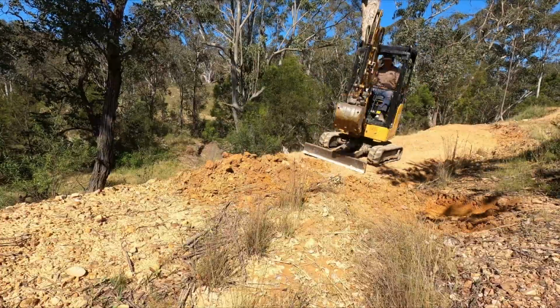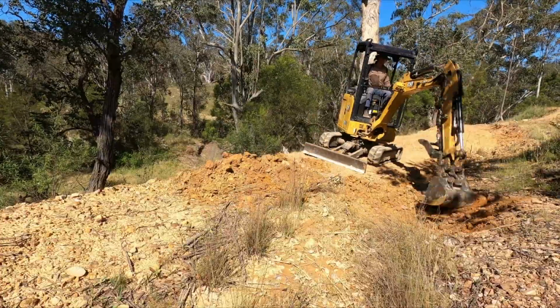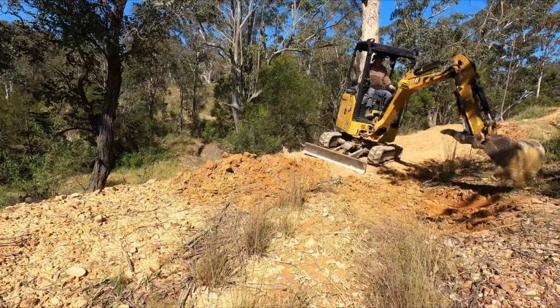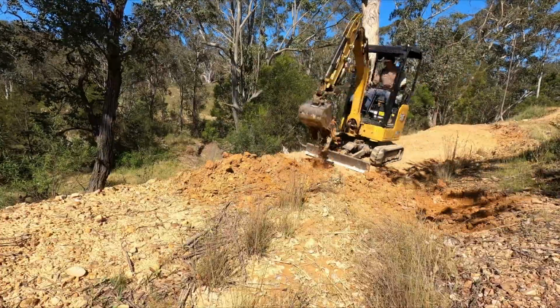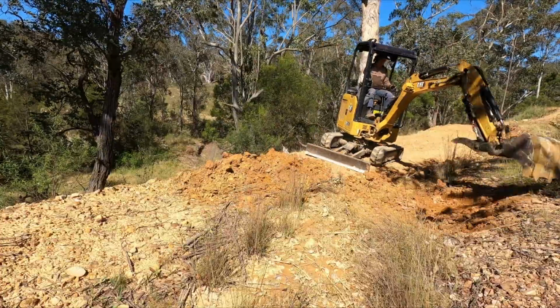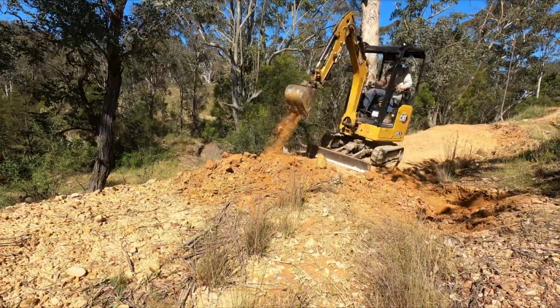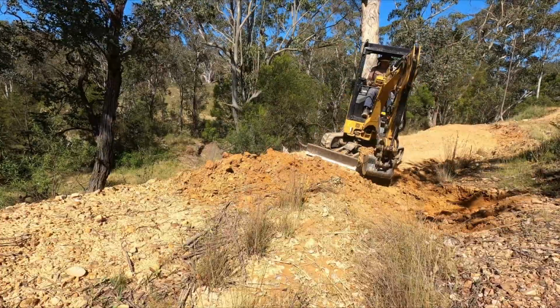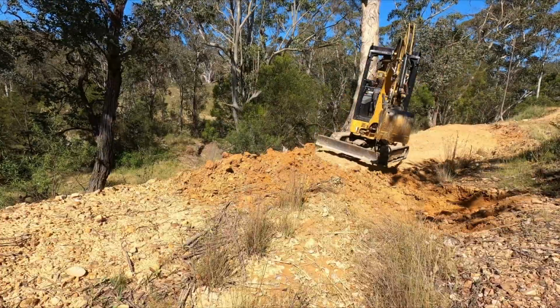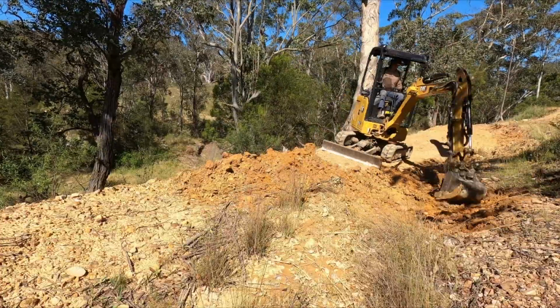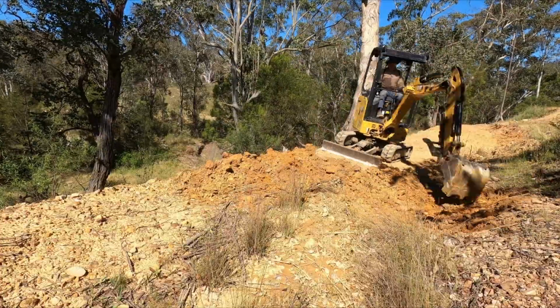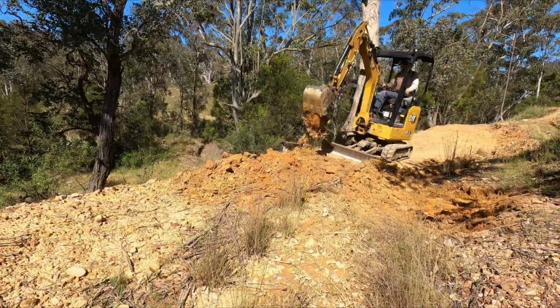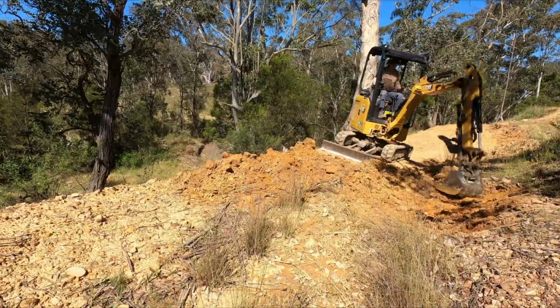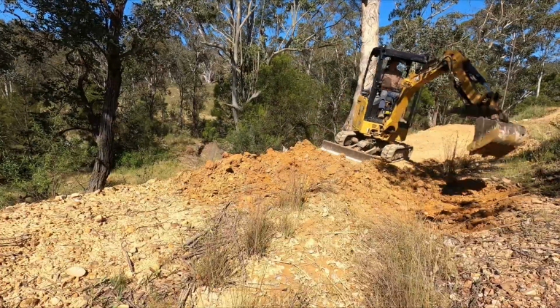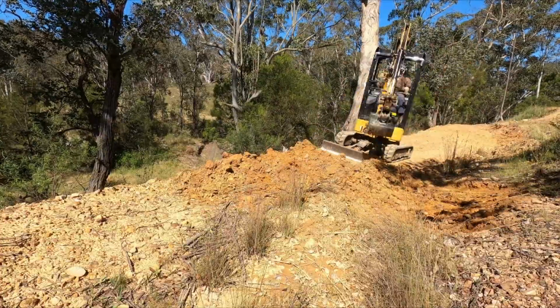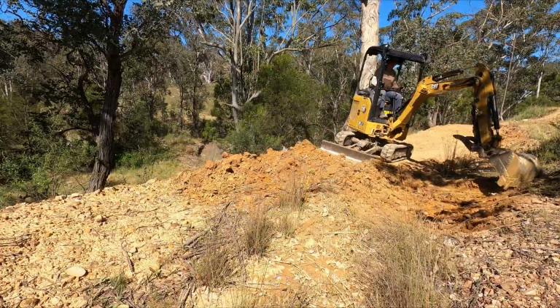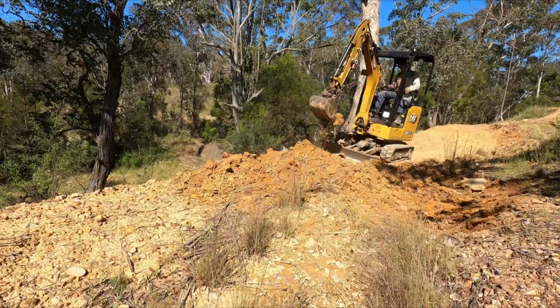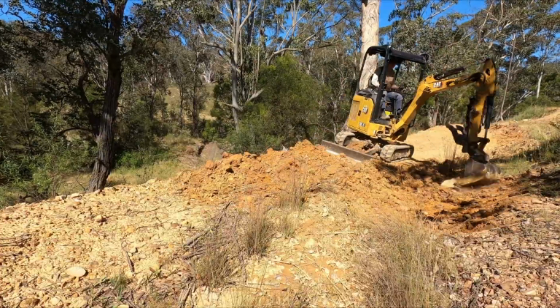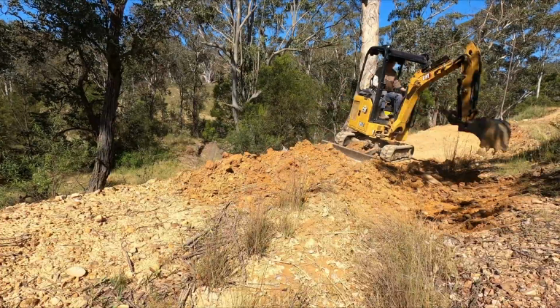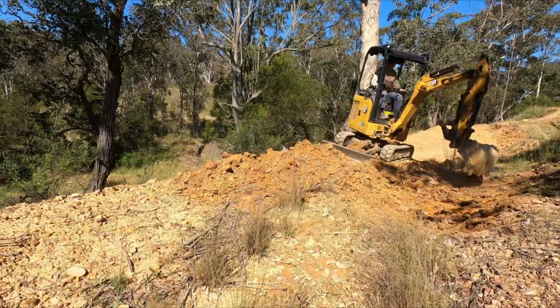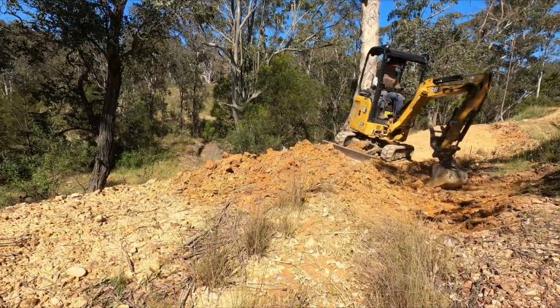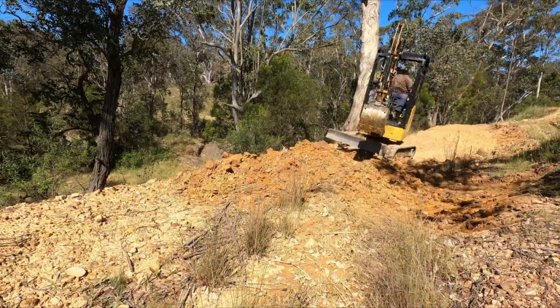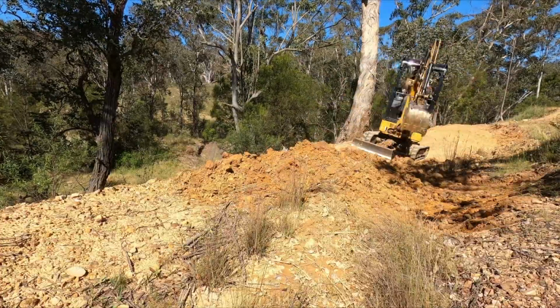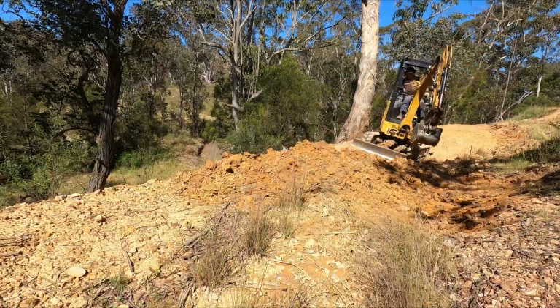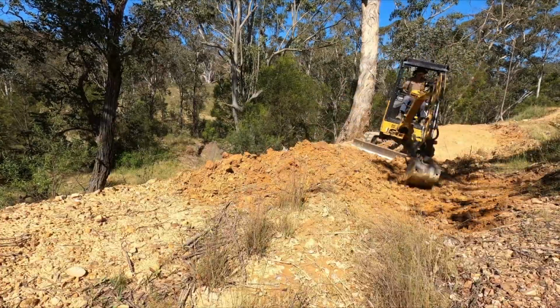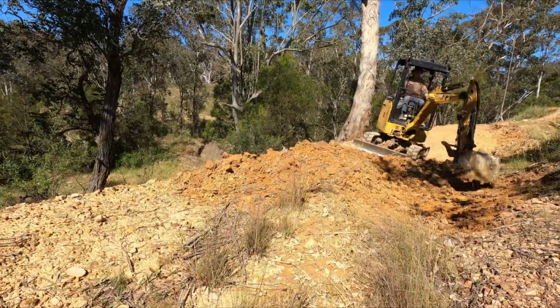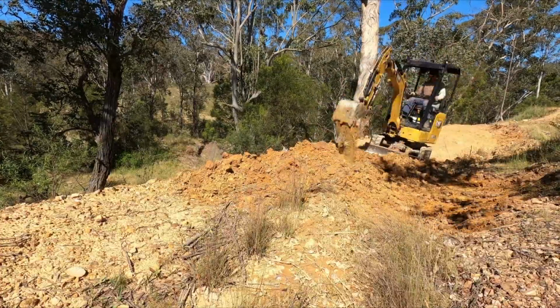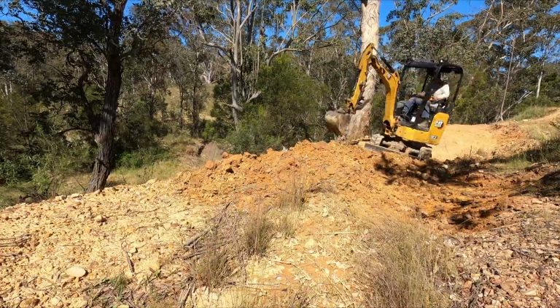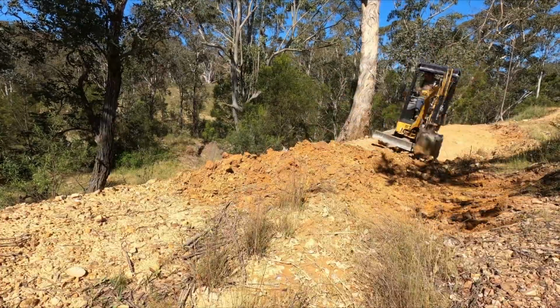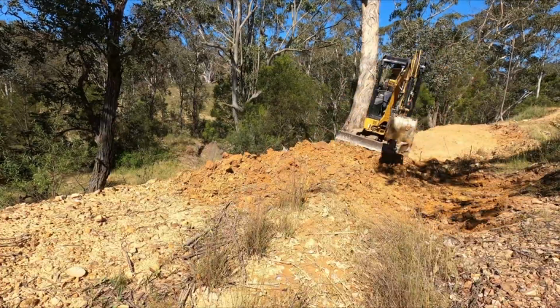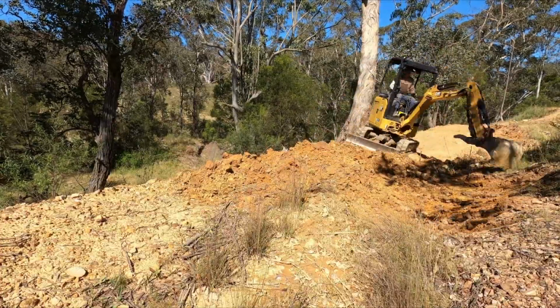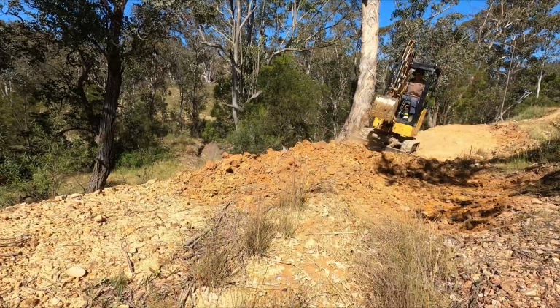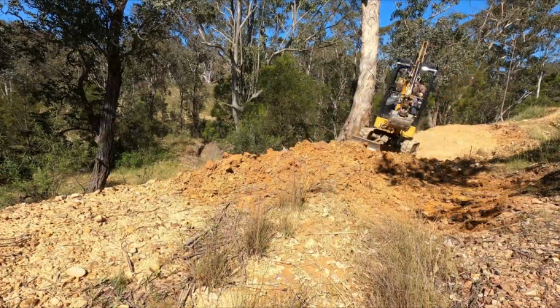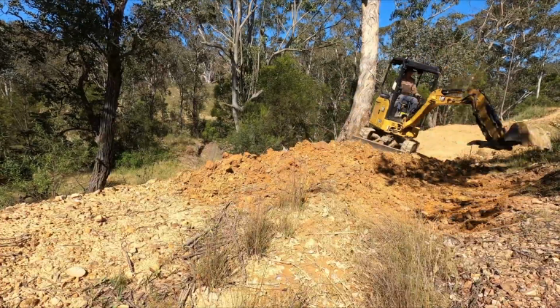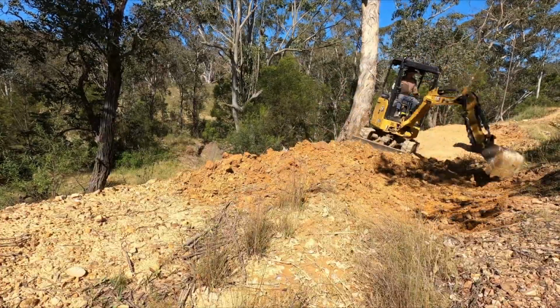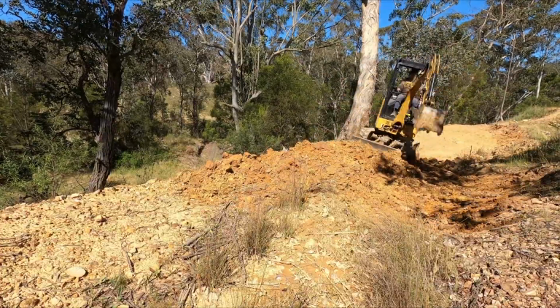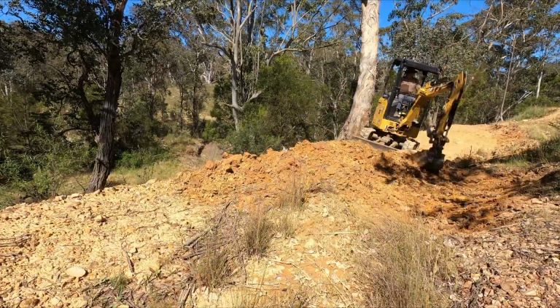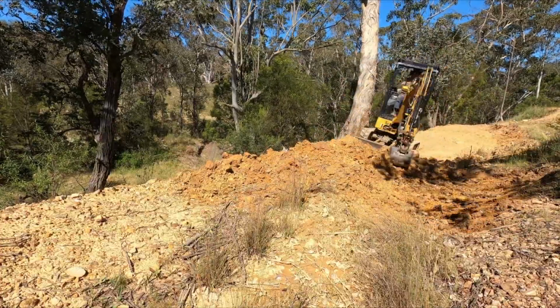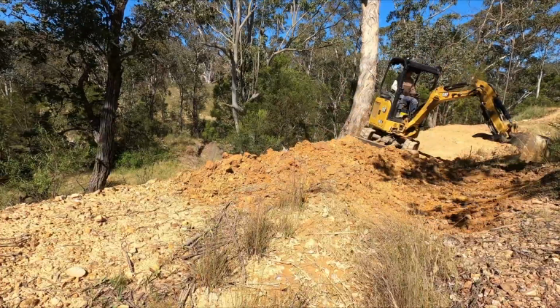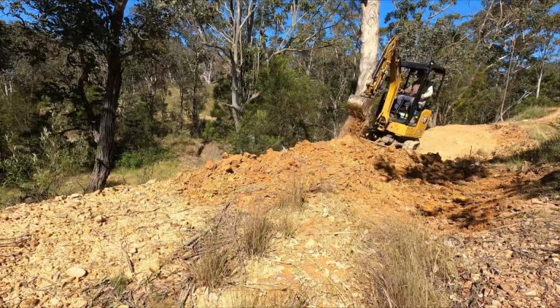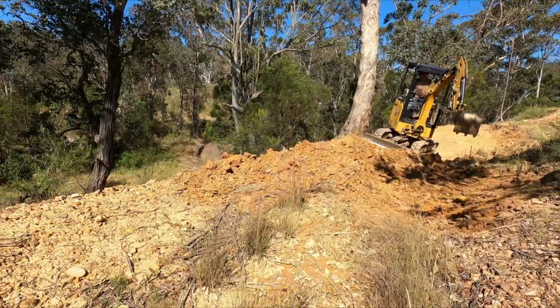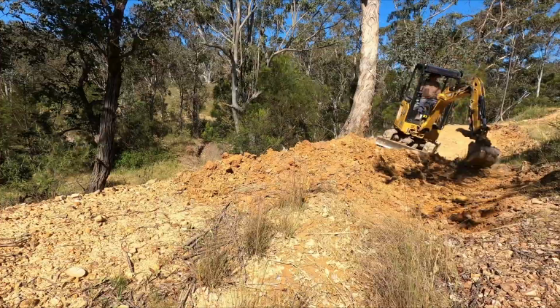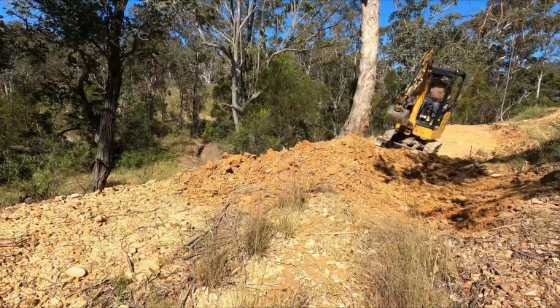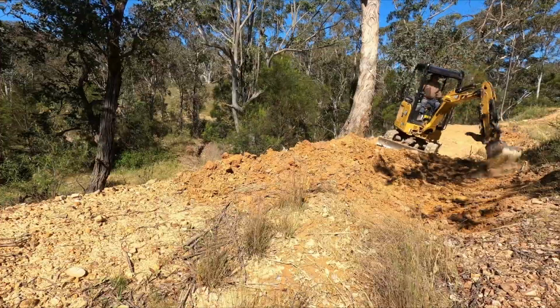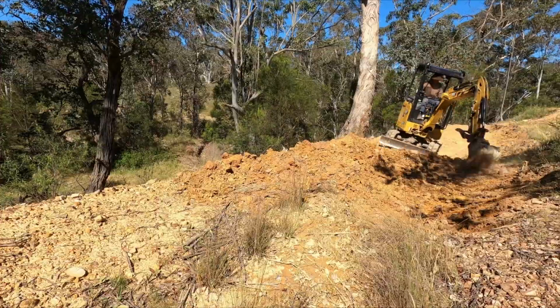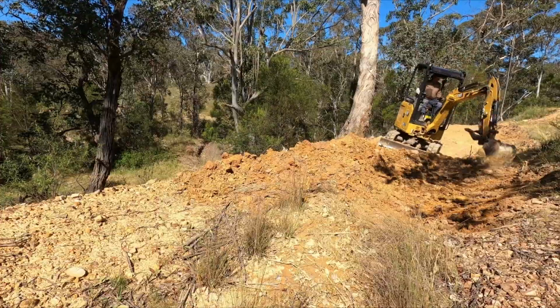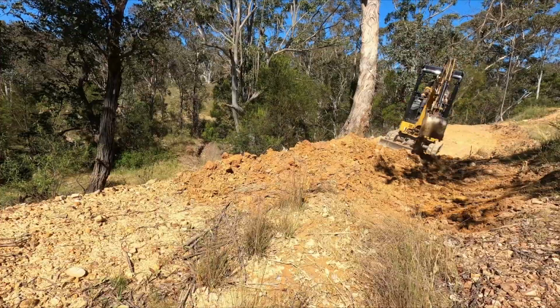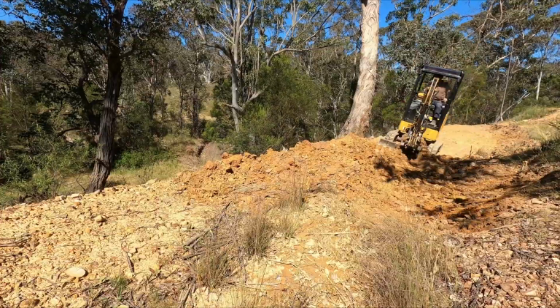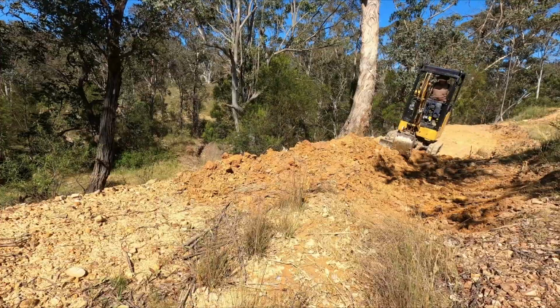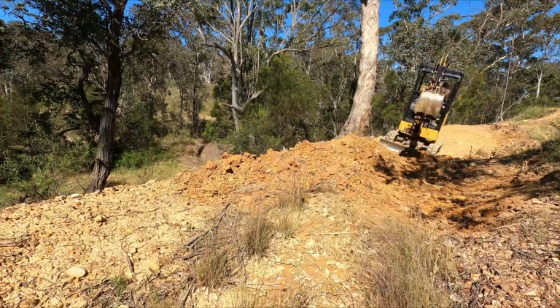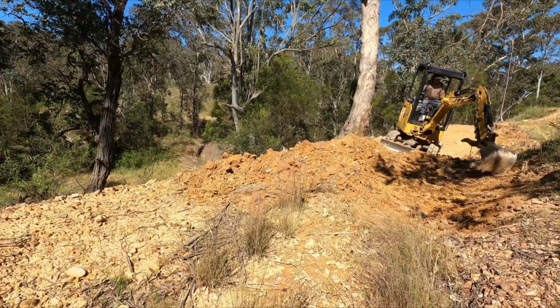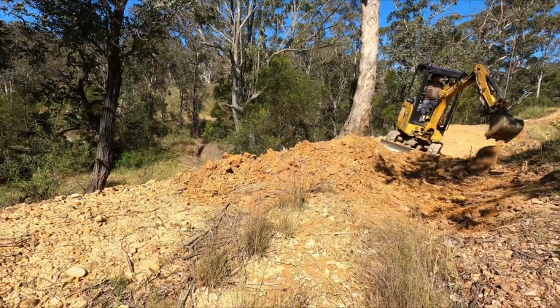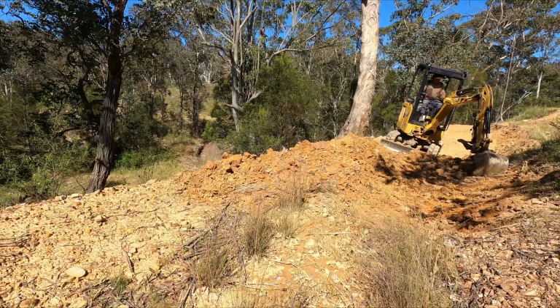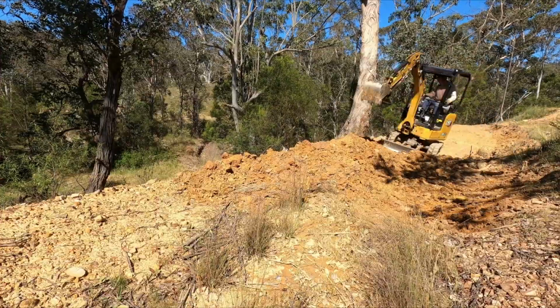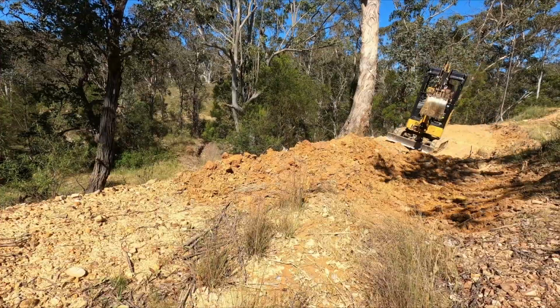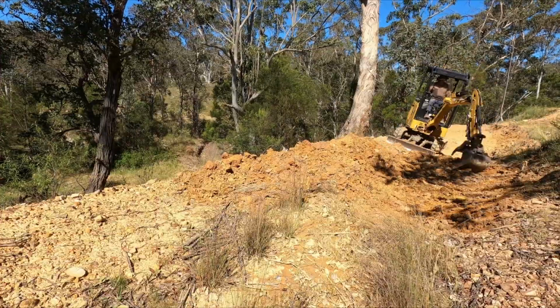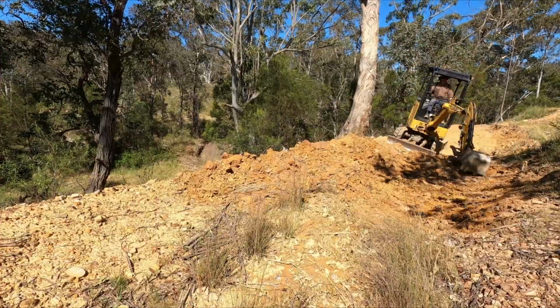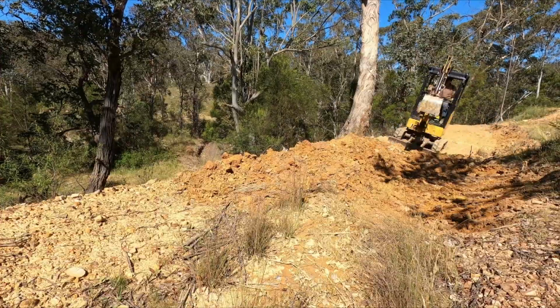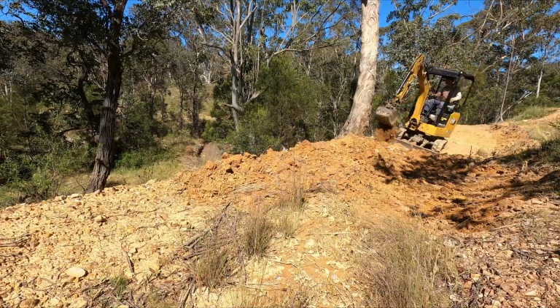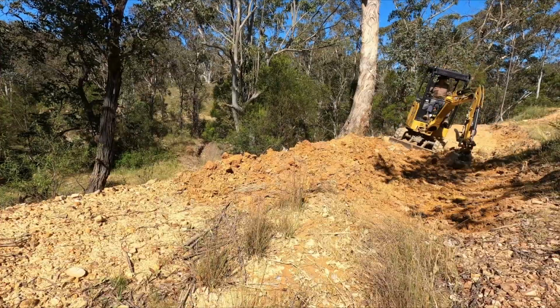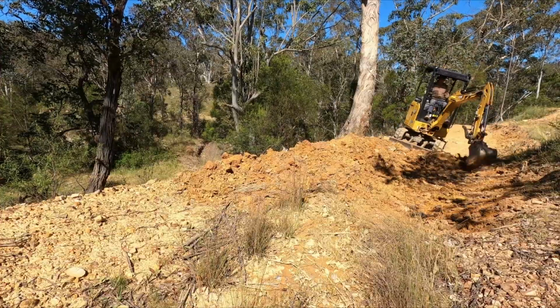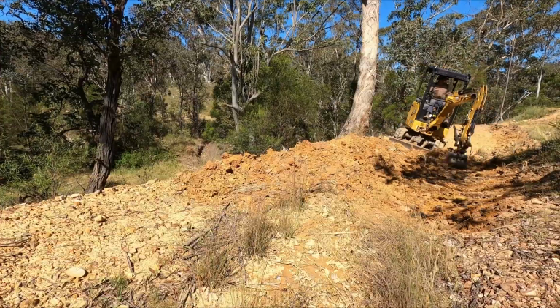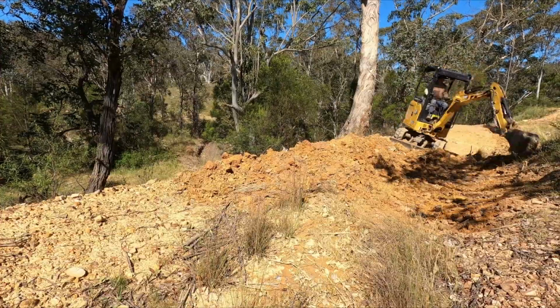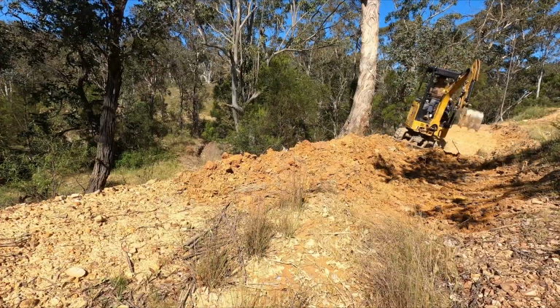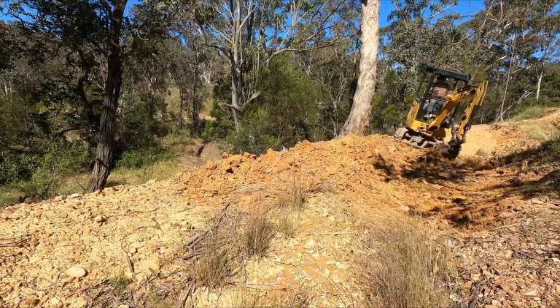This area of the existing drainage structure was actually holding a bit of water. You can see the clay here is fairly soft.